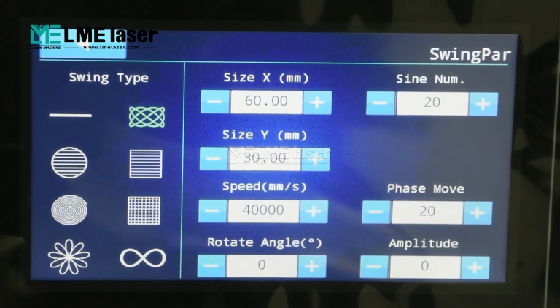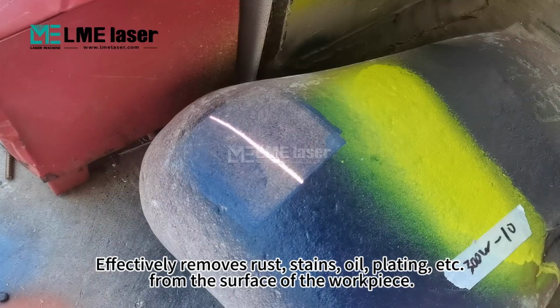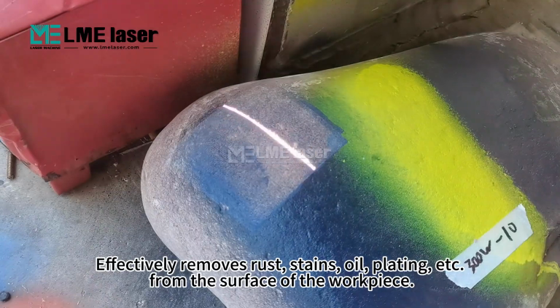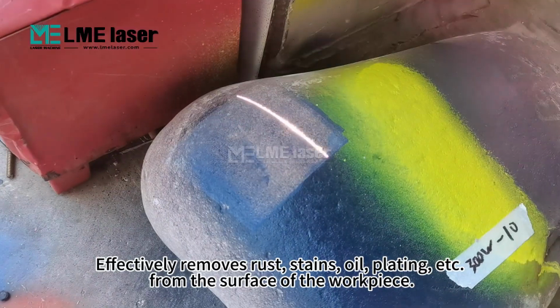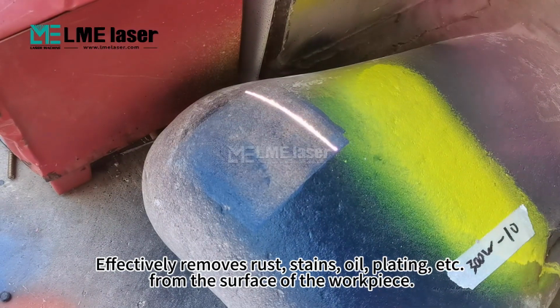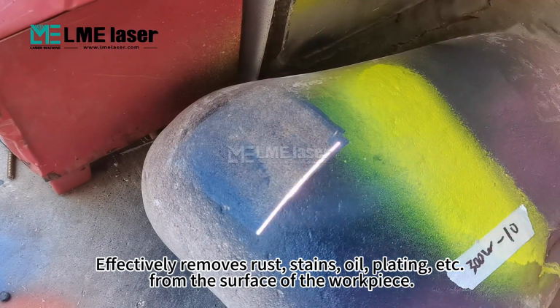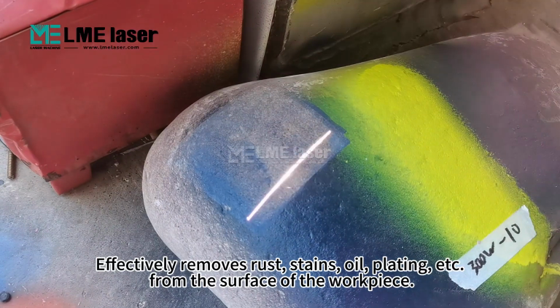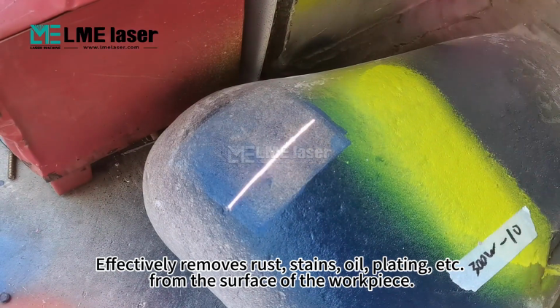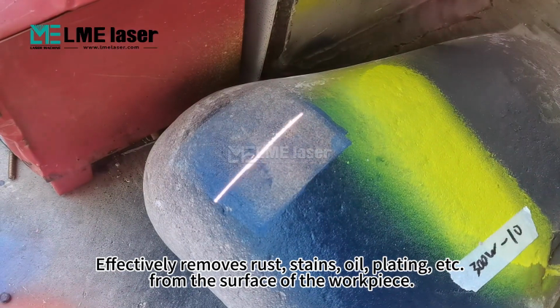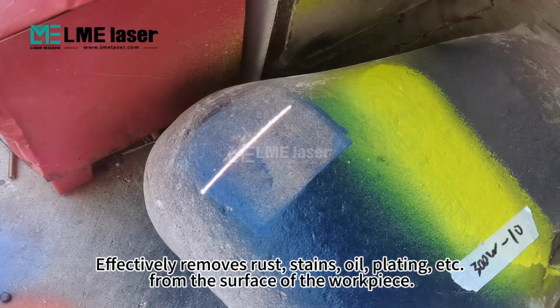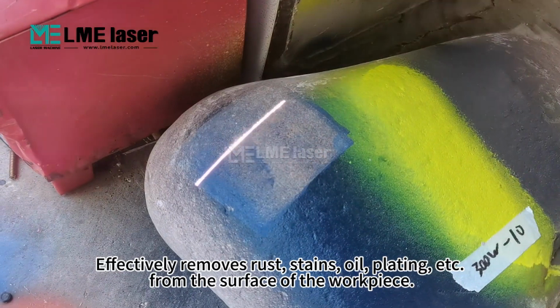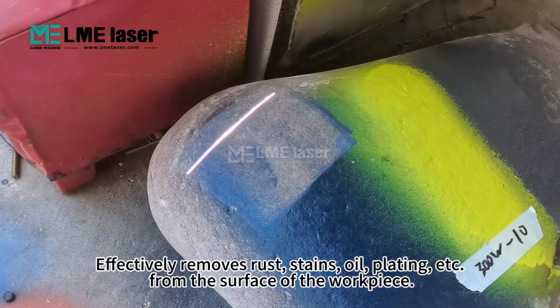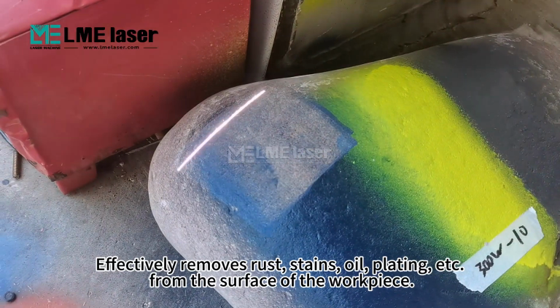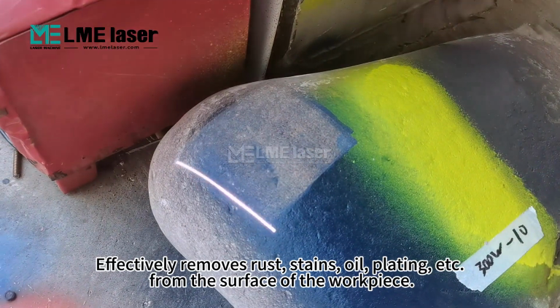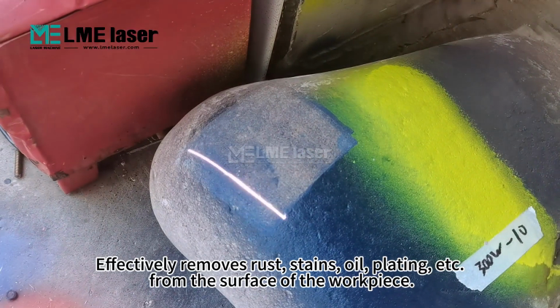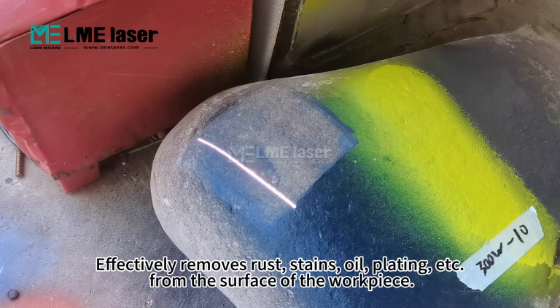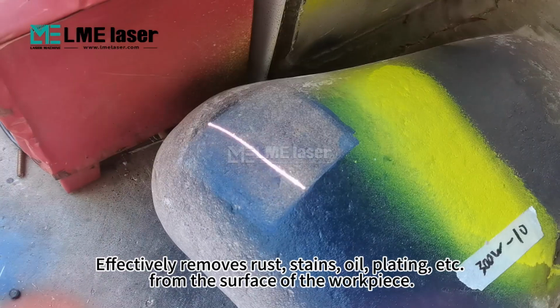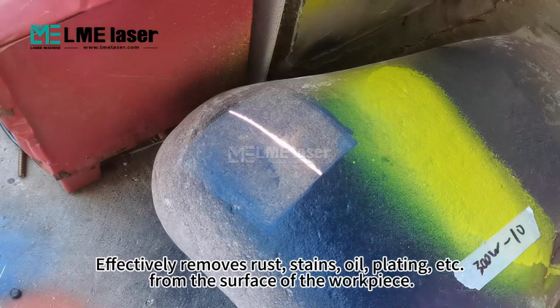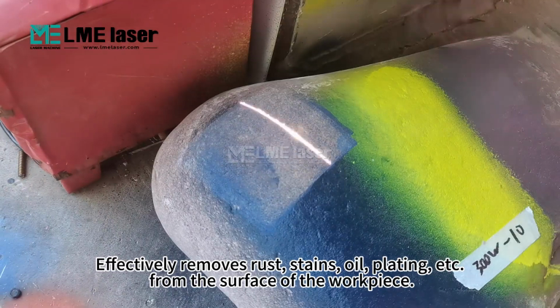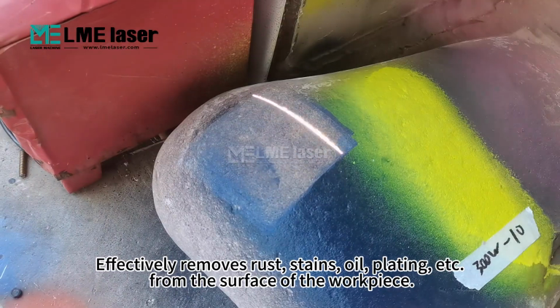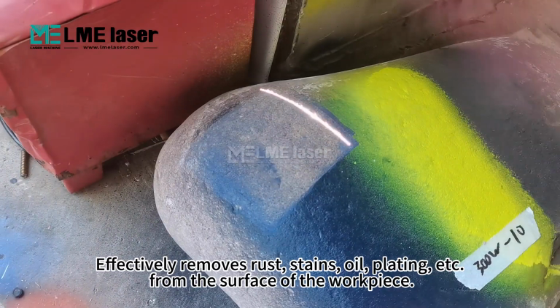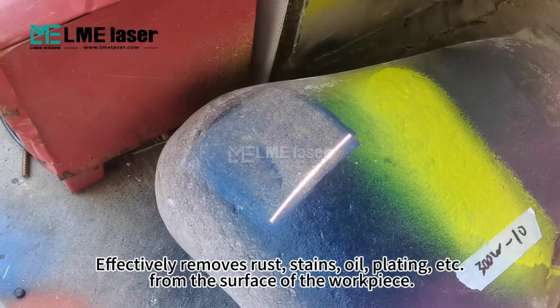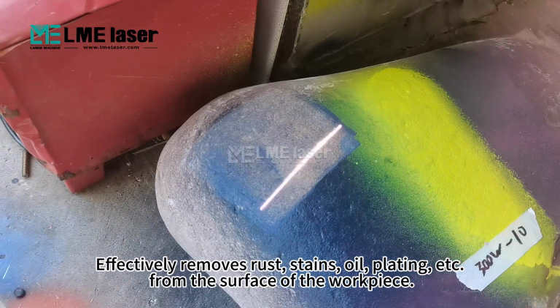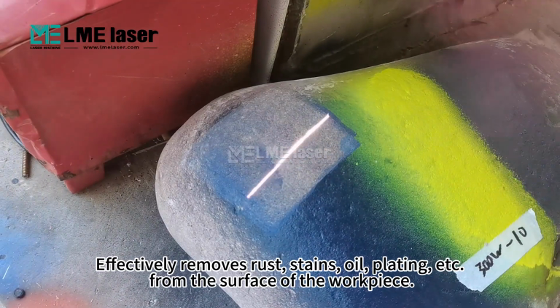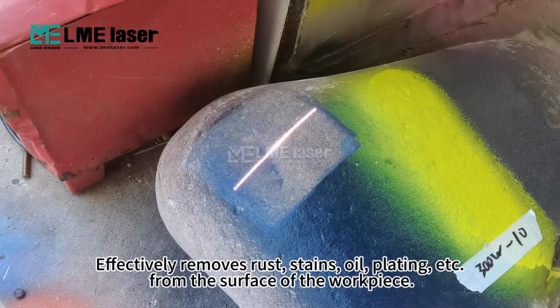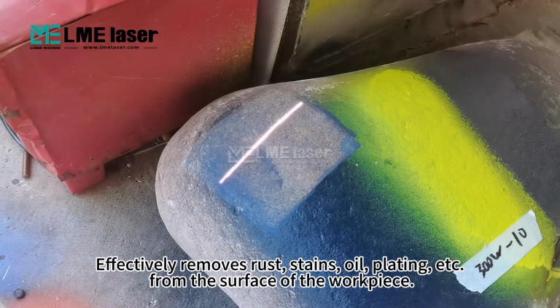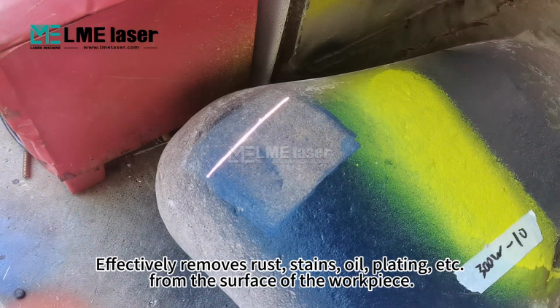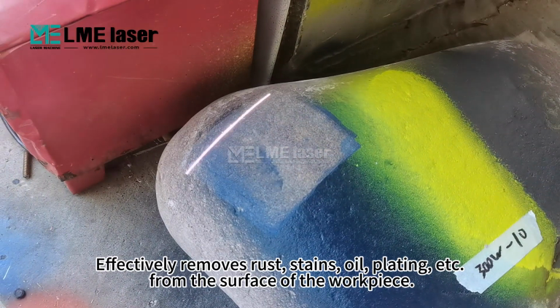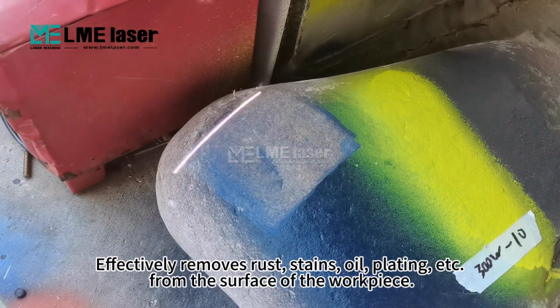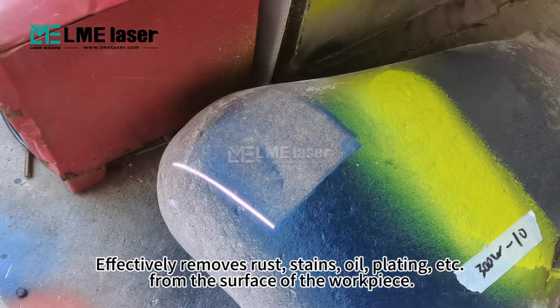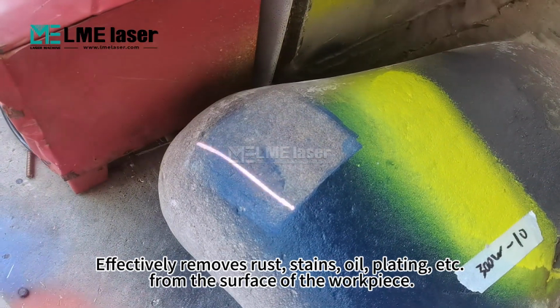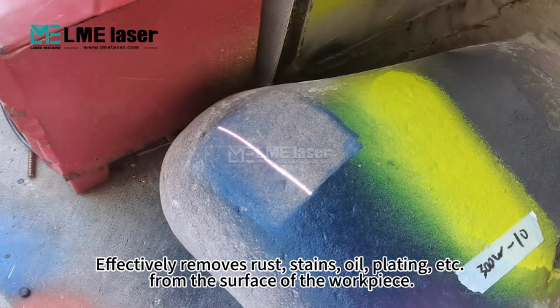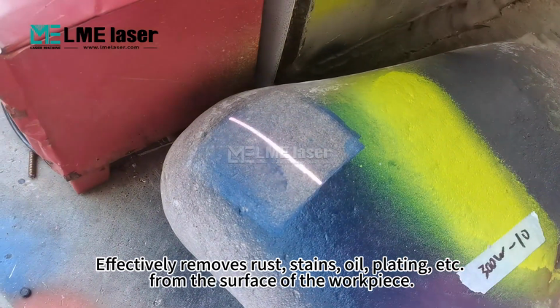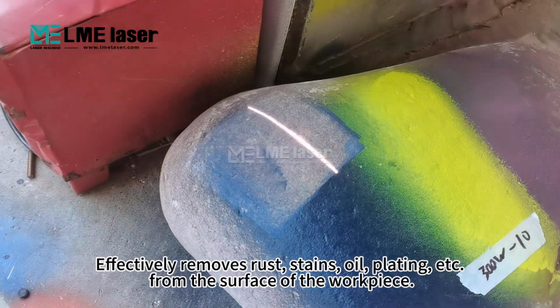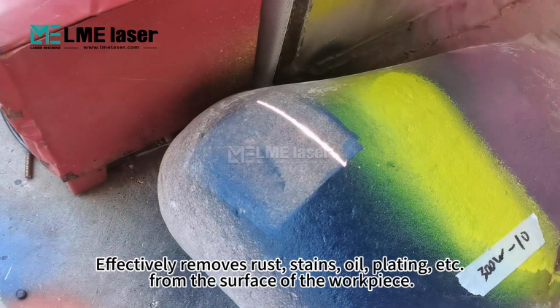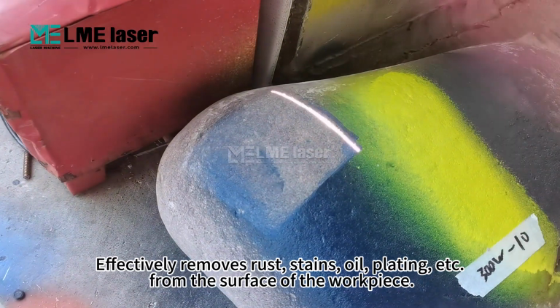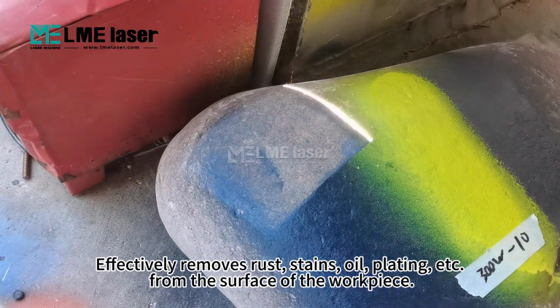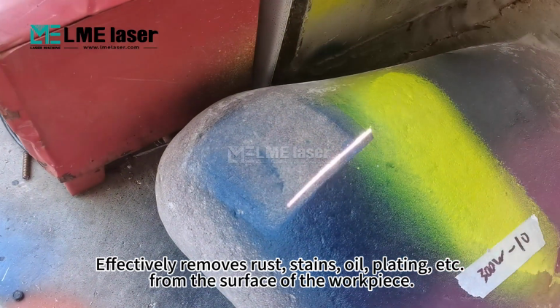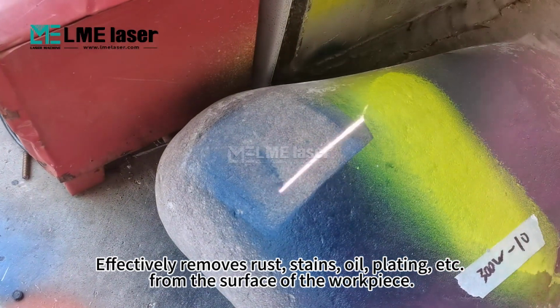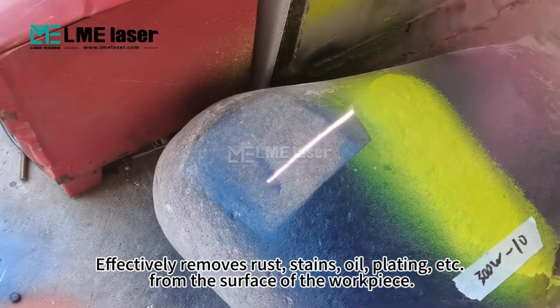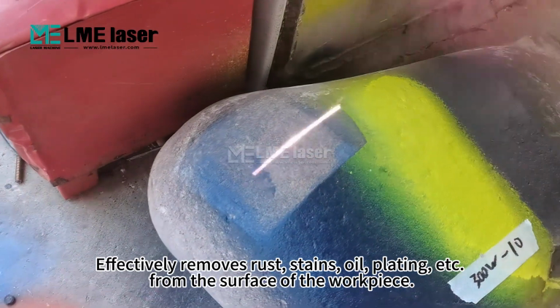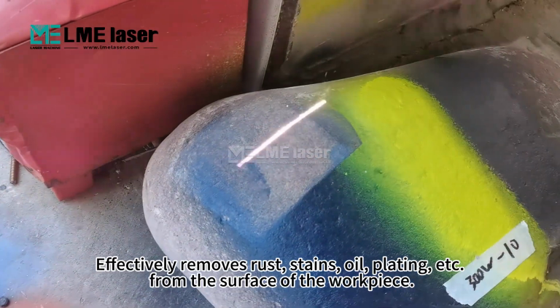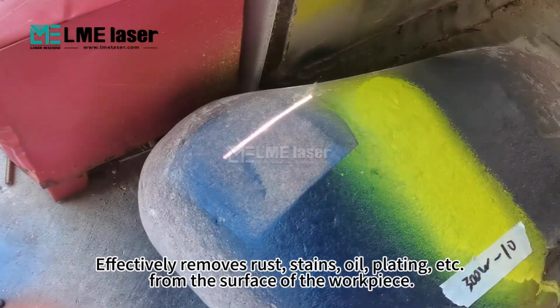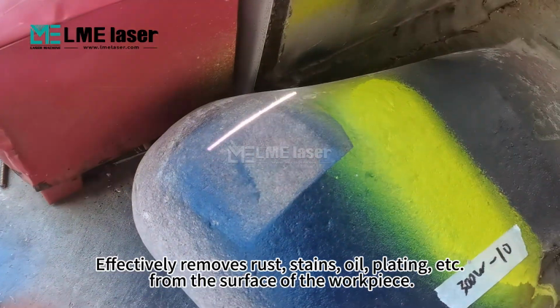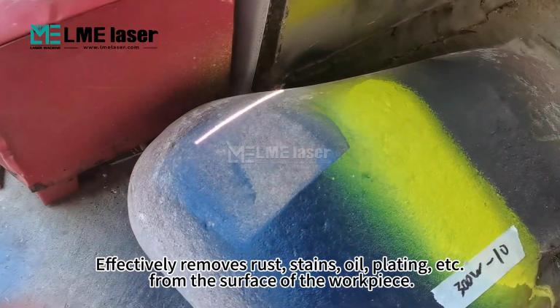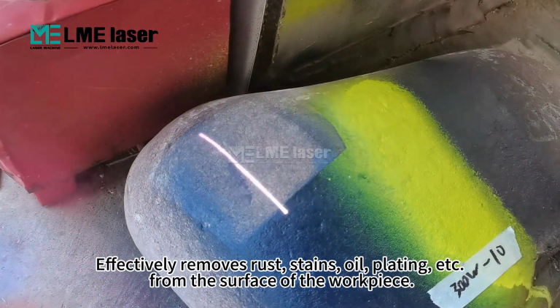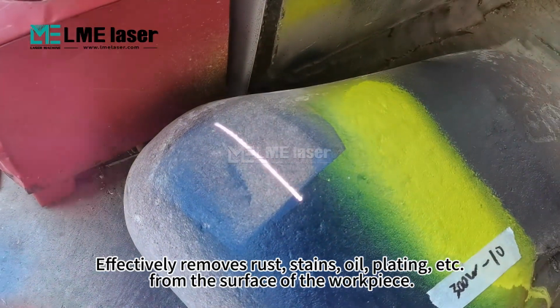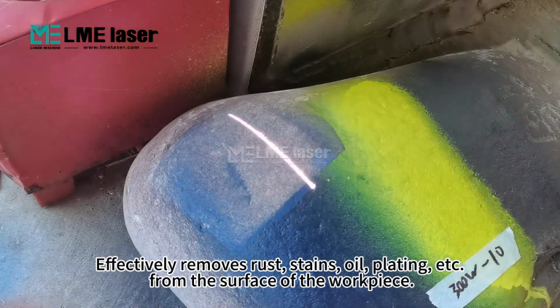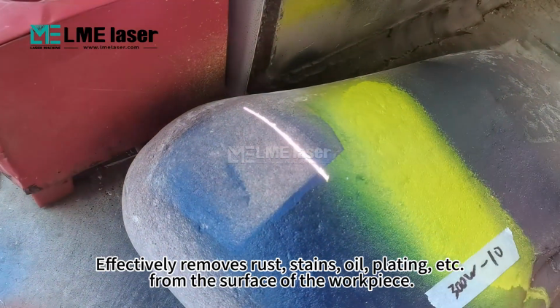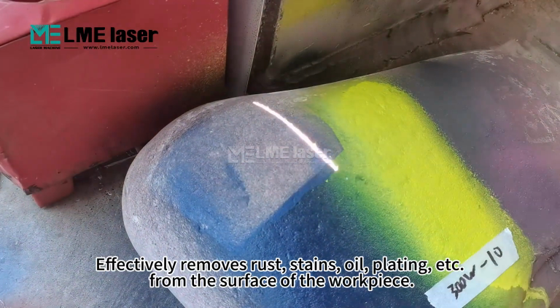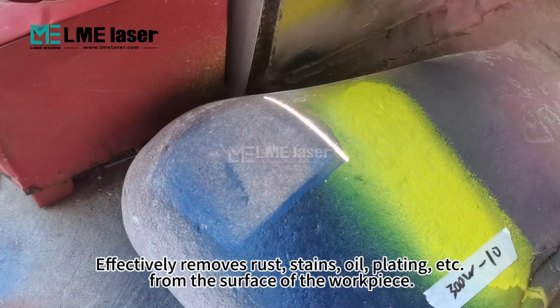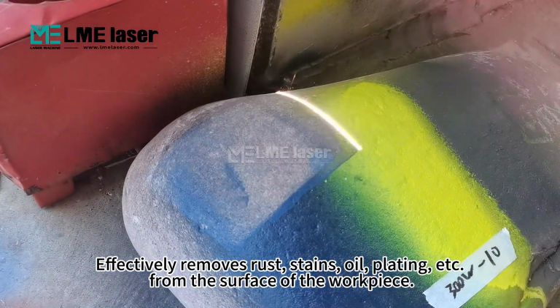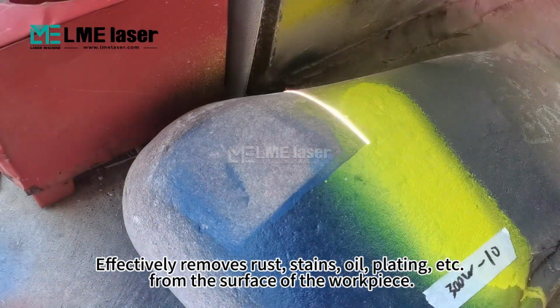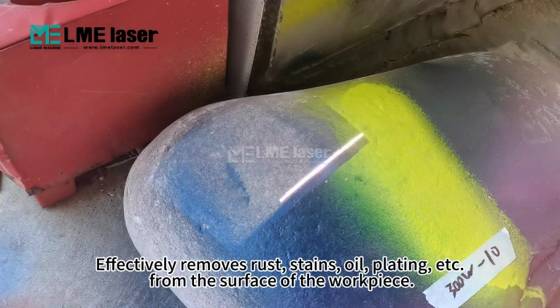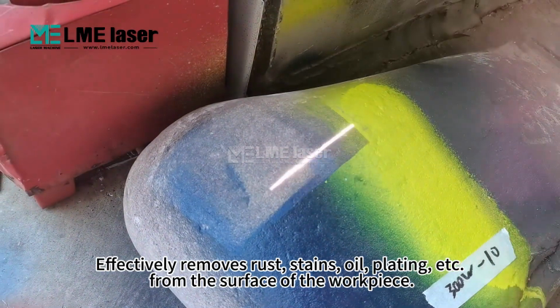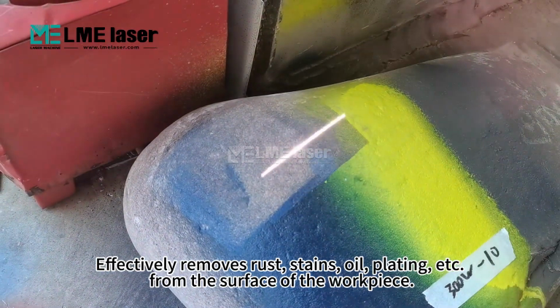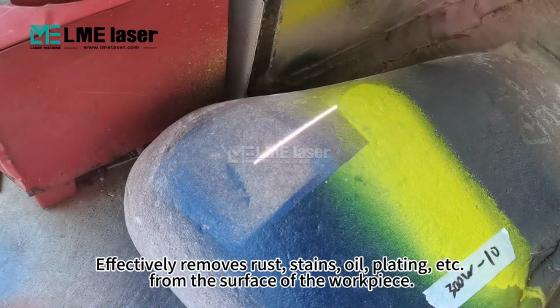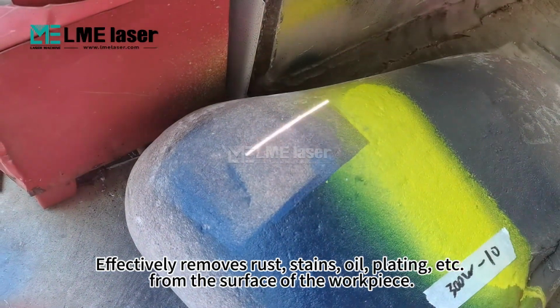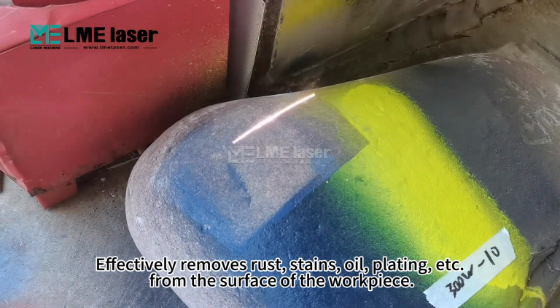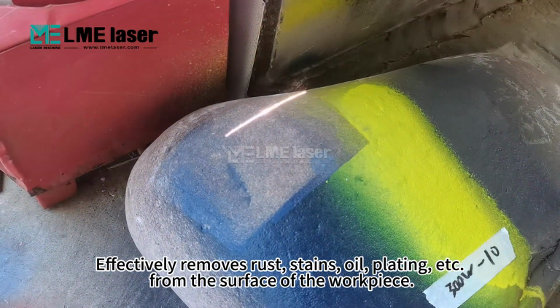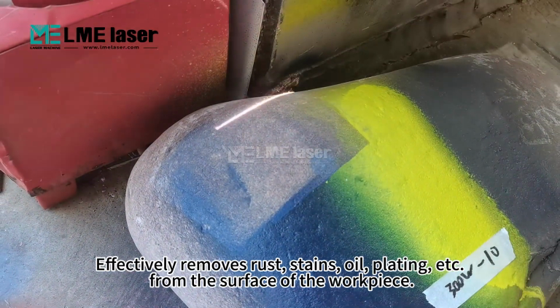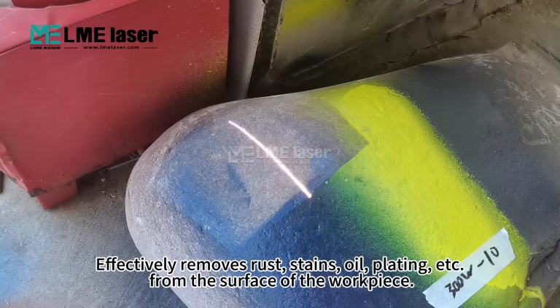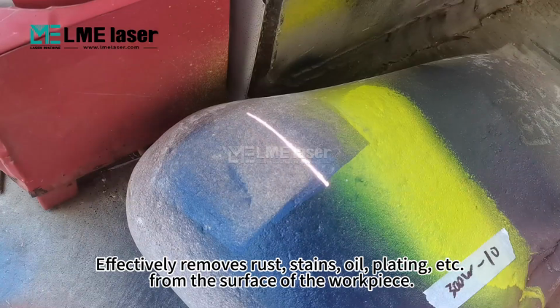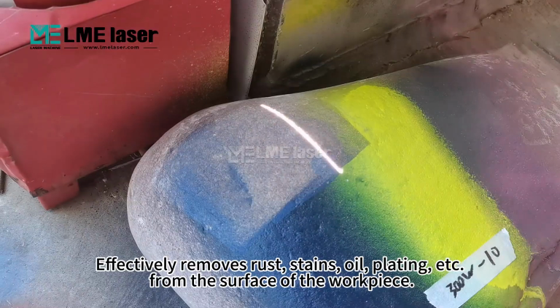Effectively removes rust, stains, oil, plating, and more from the surface of the workpiece.